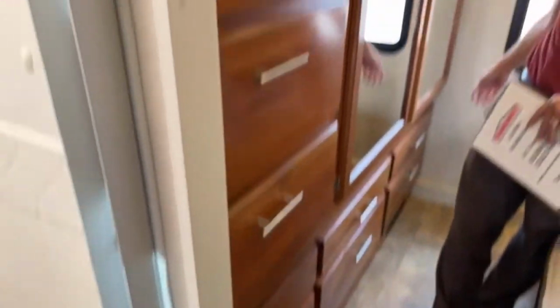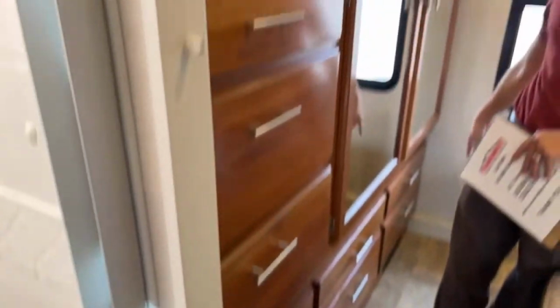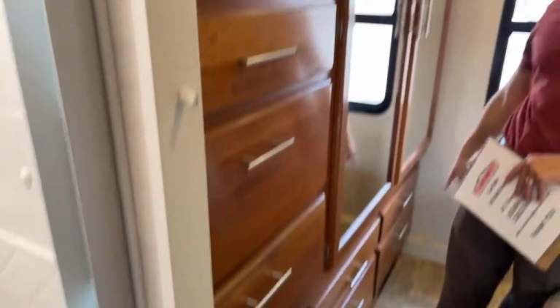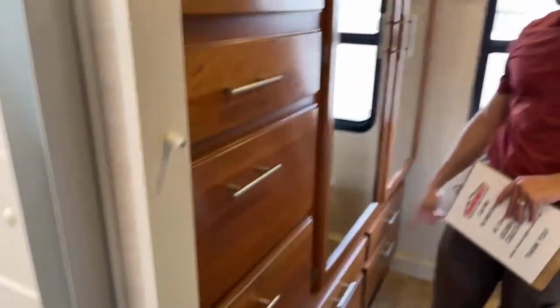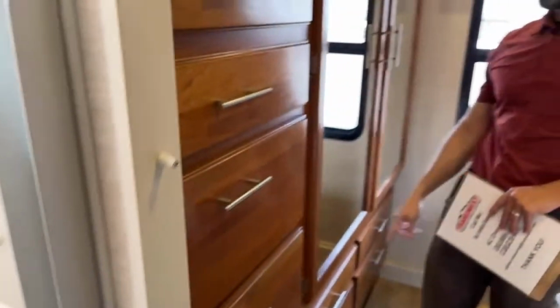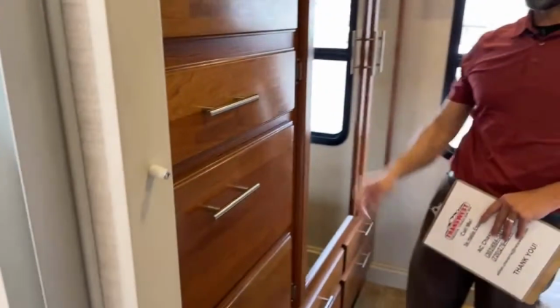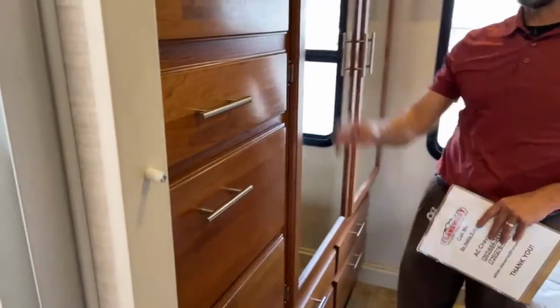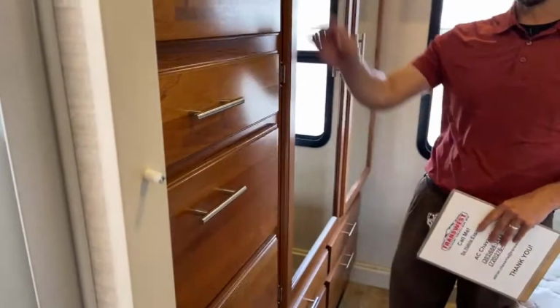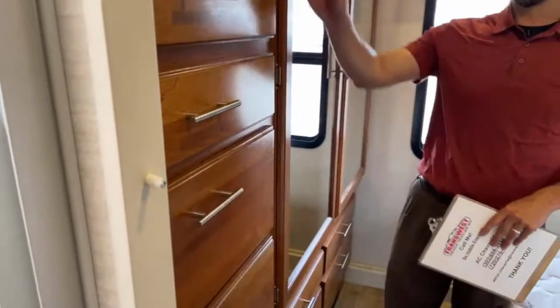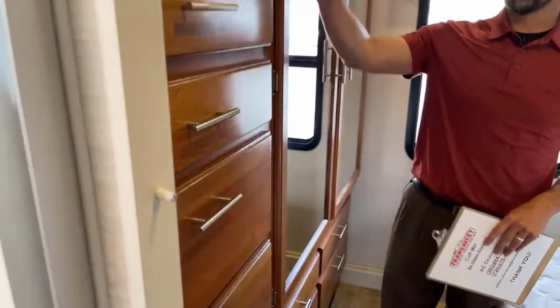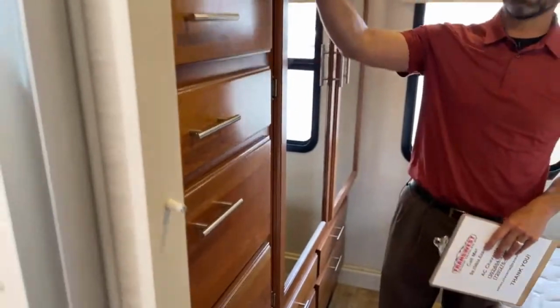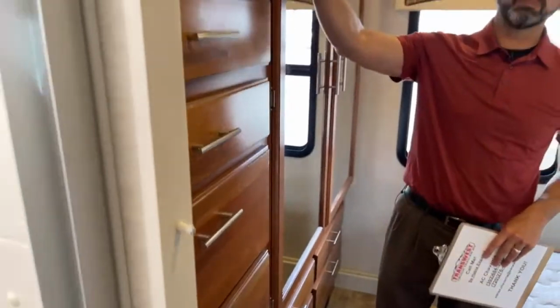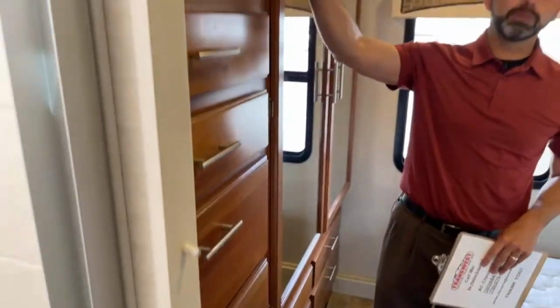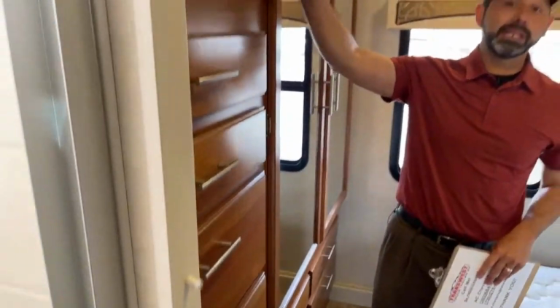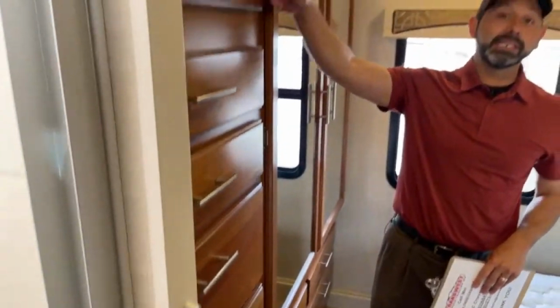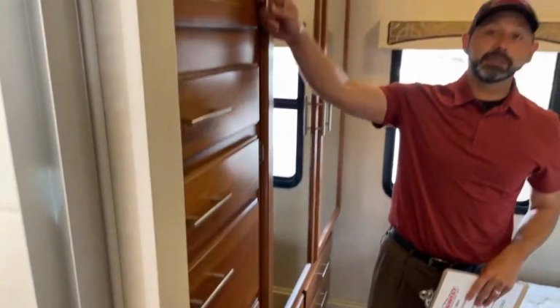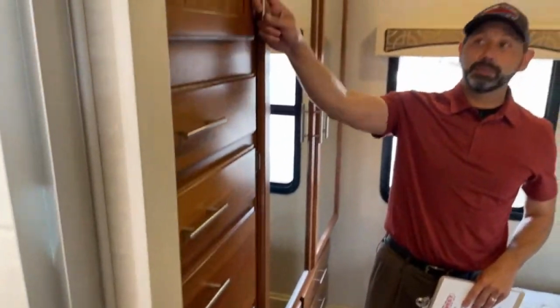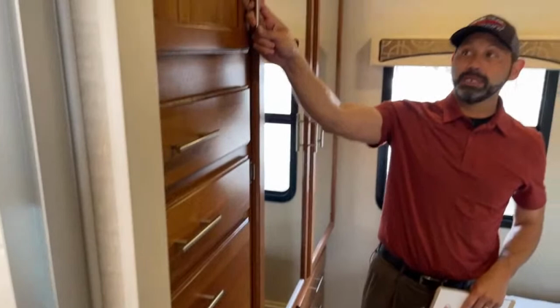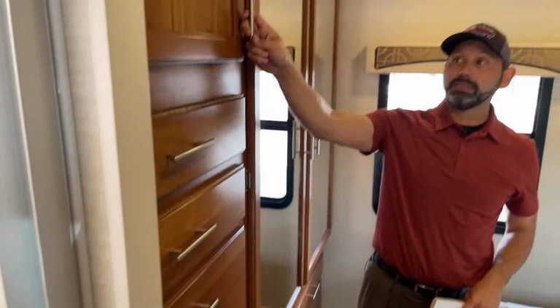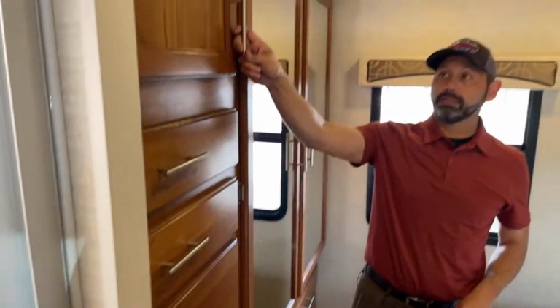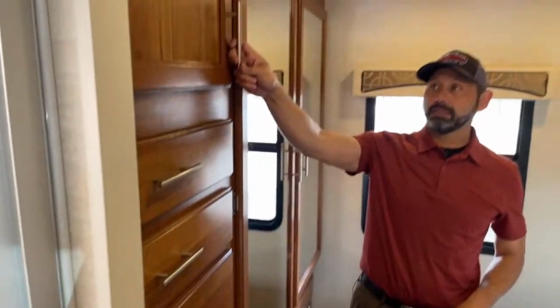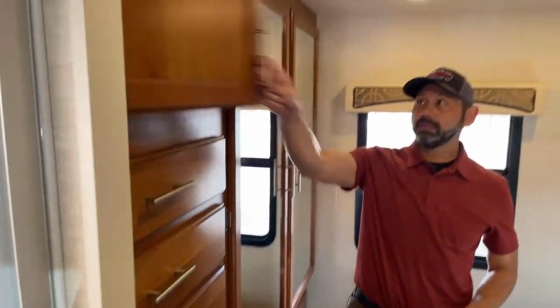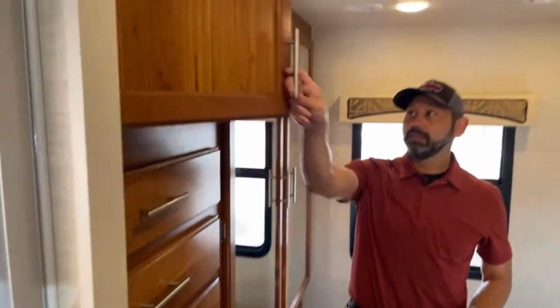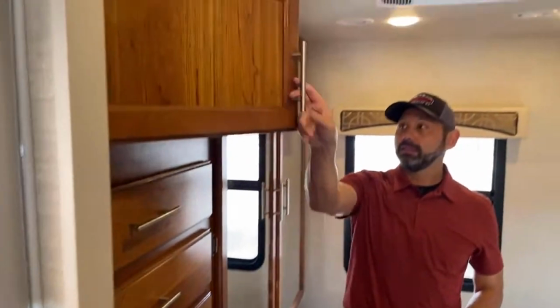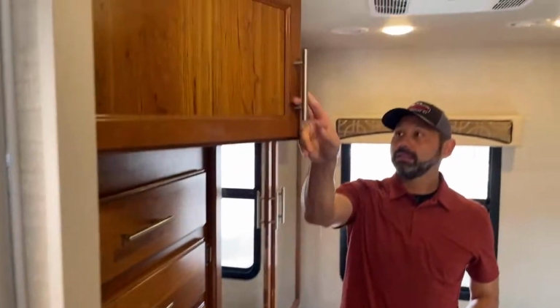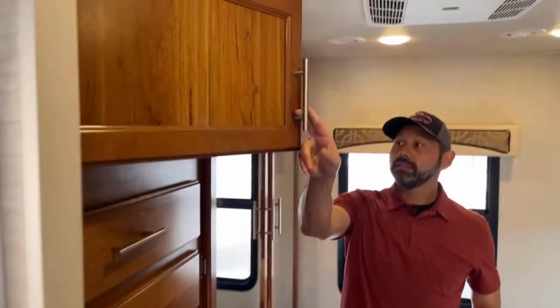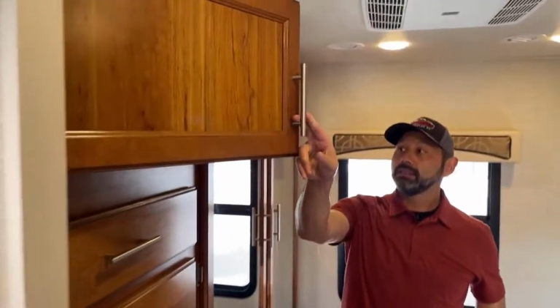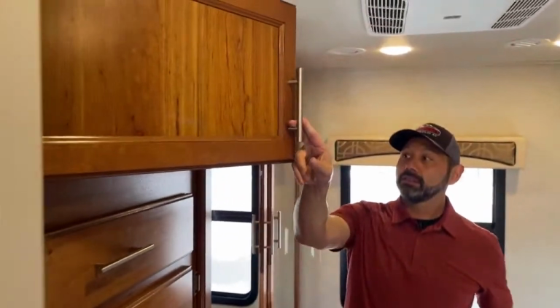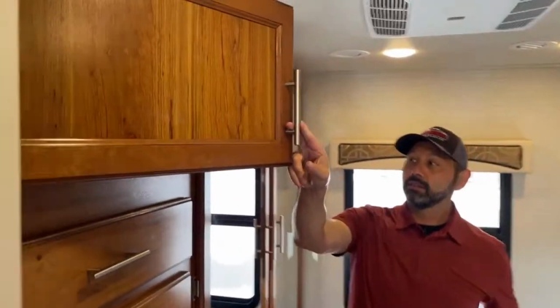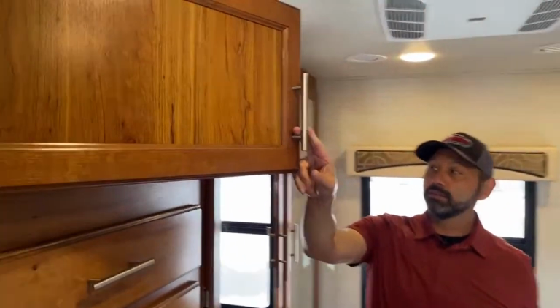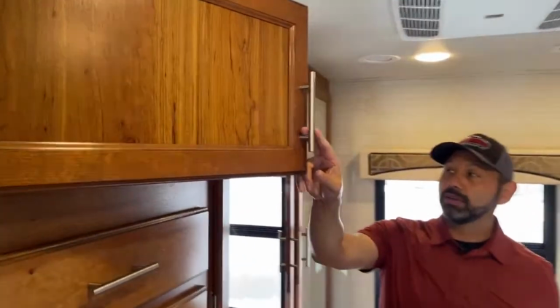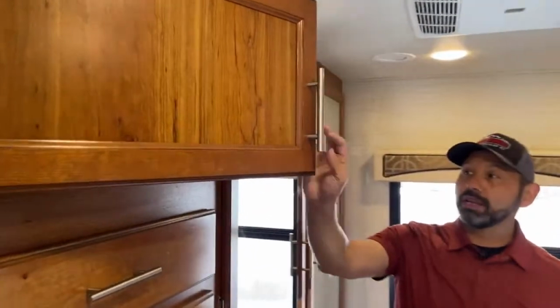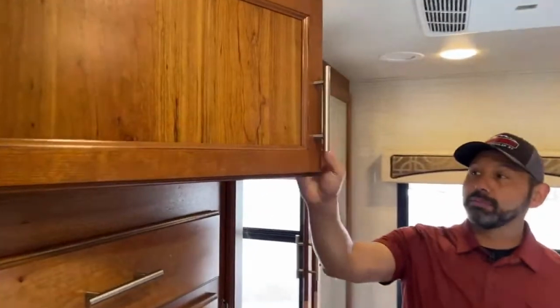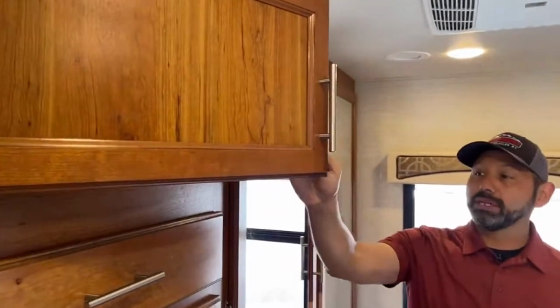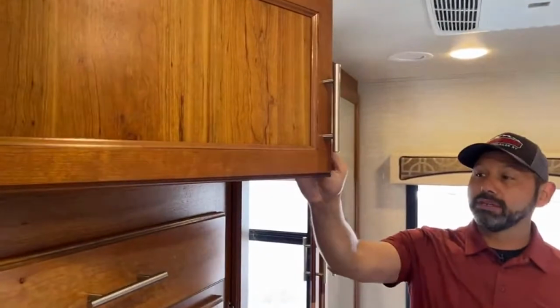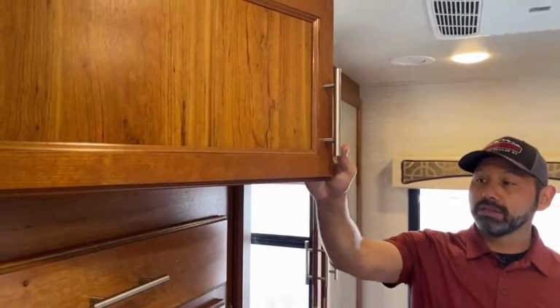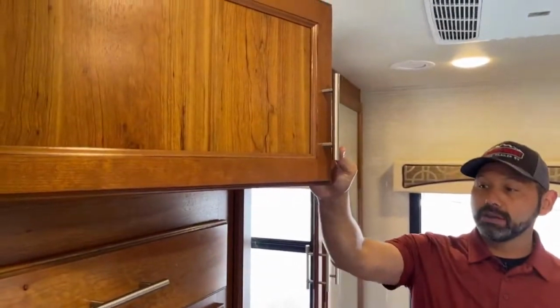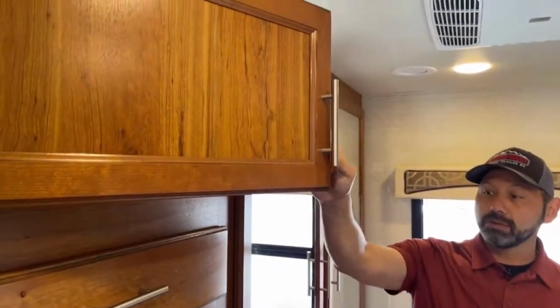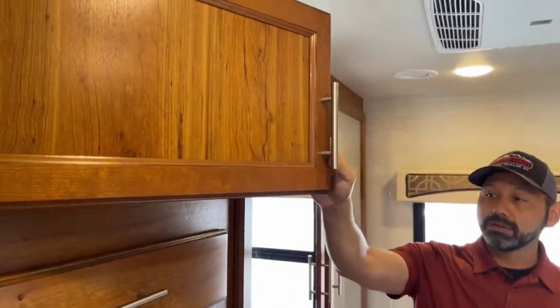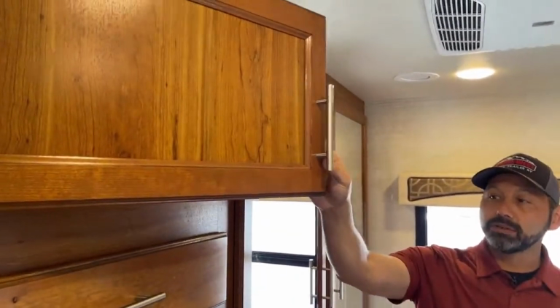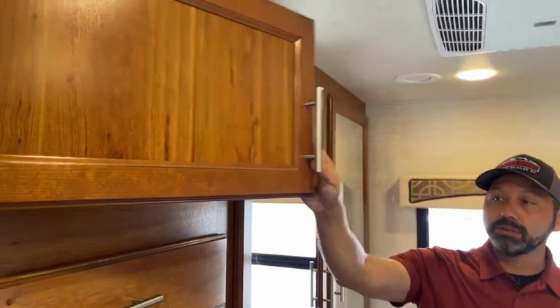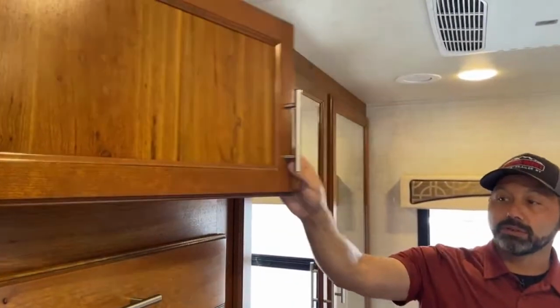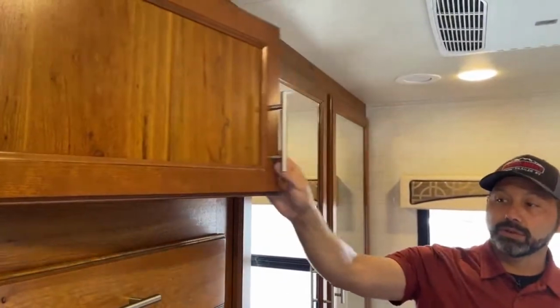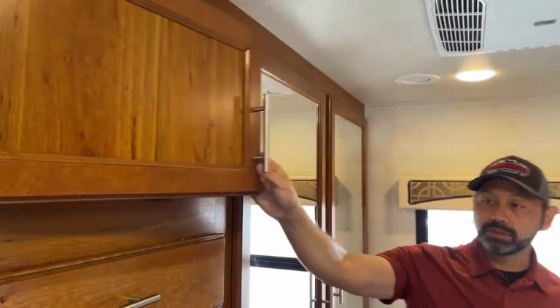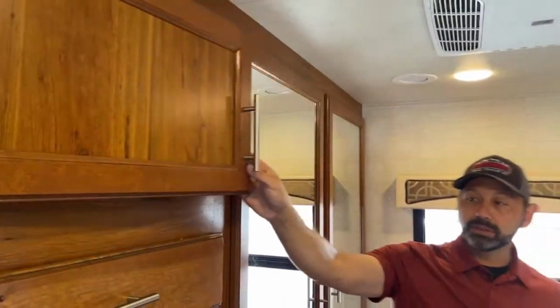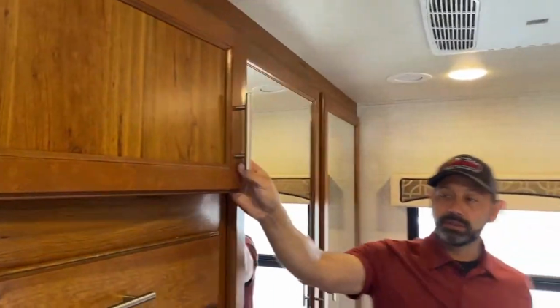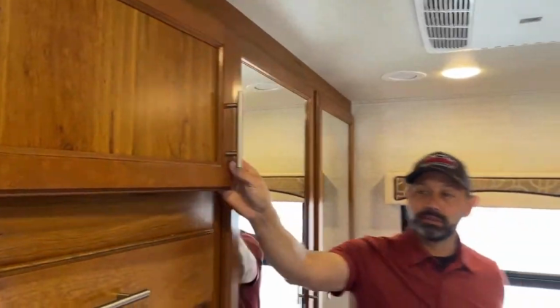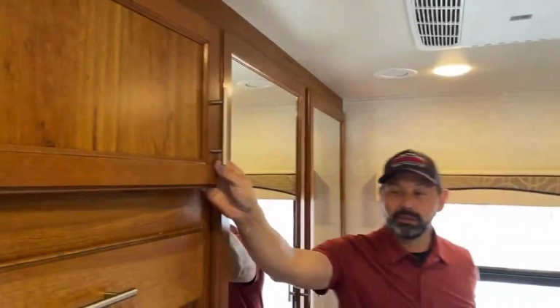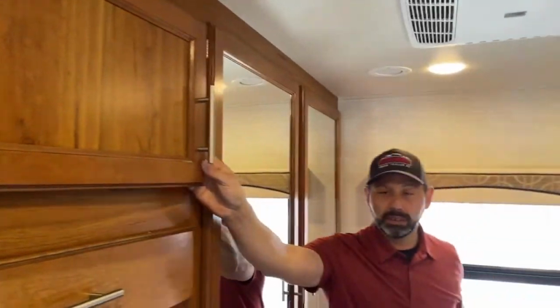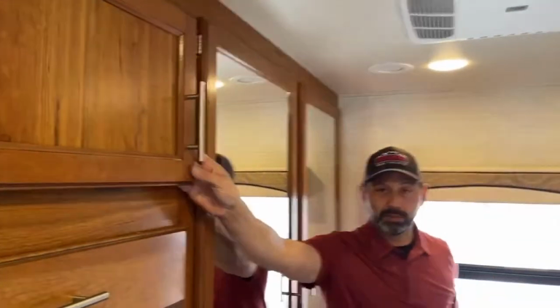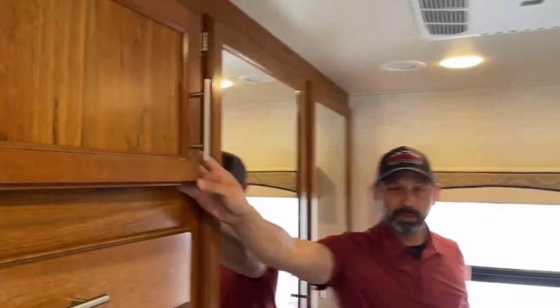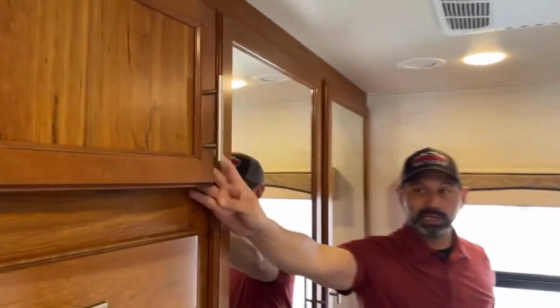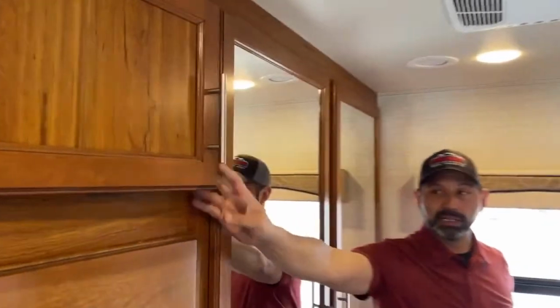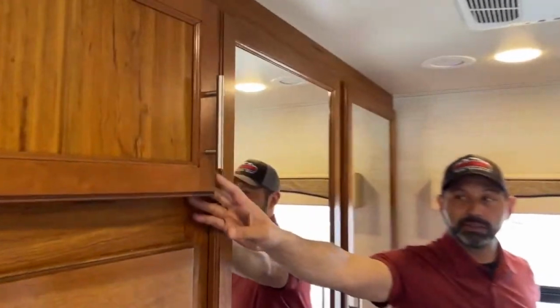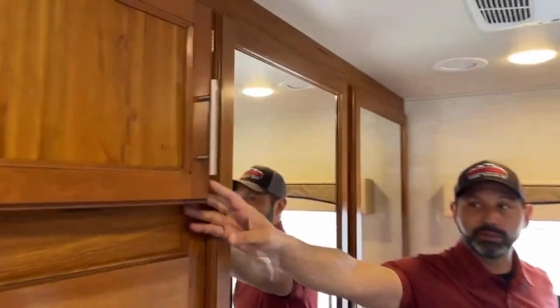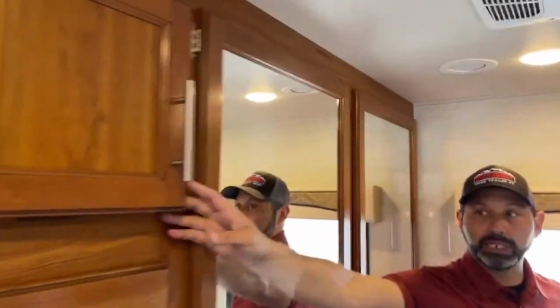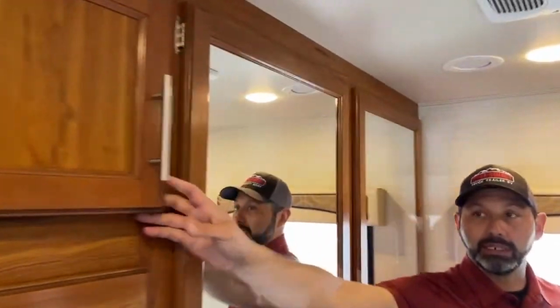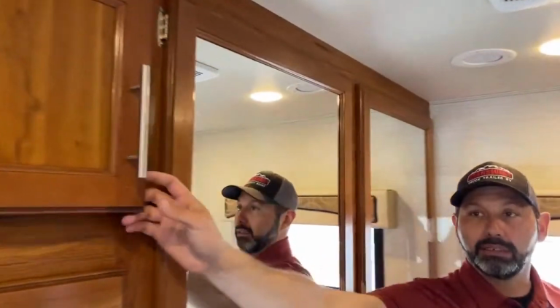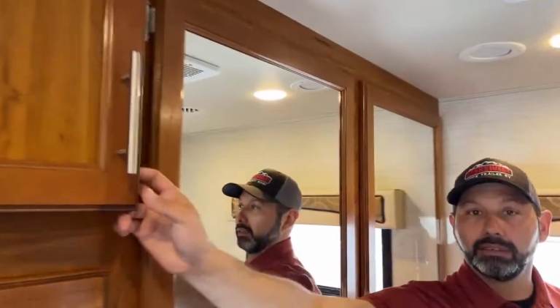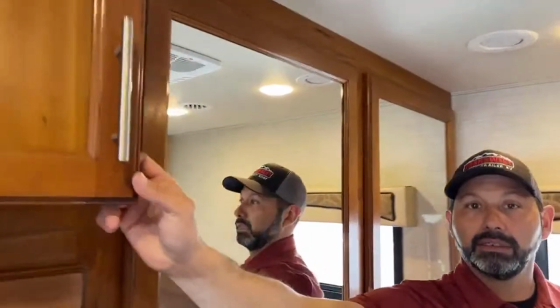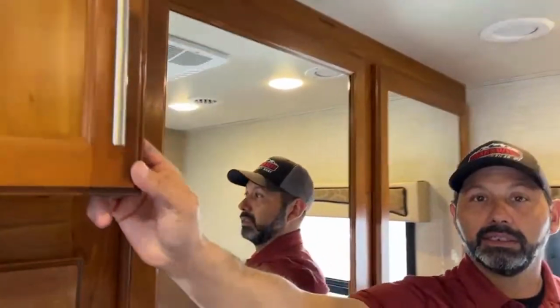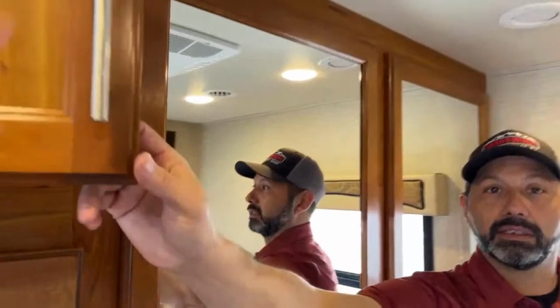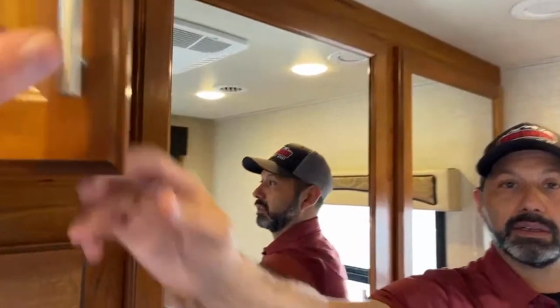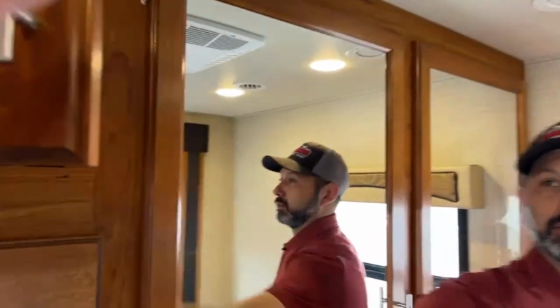You've got four drawers on this side and a total of six on the other. She's got plenty of space. If you're like me and normally get one or two drawers, you might get three in this coach.